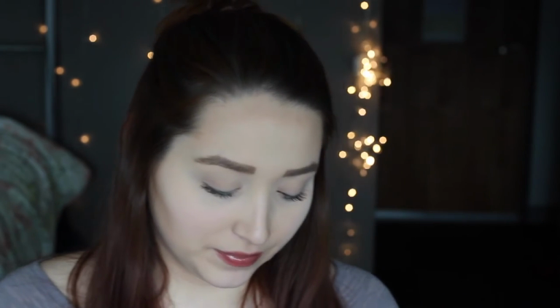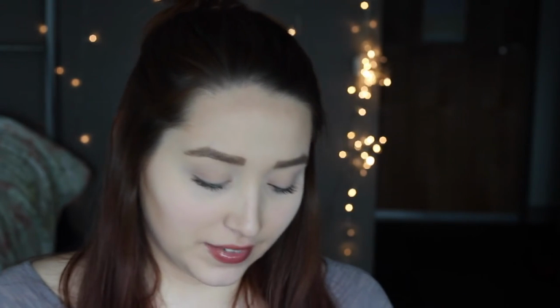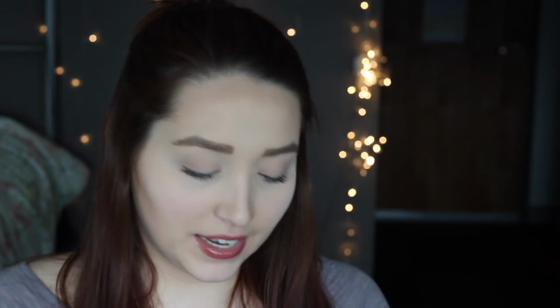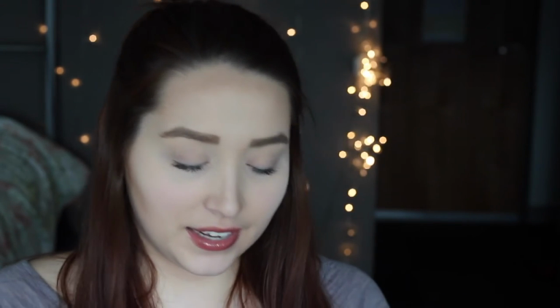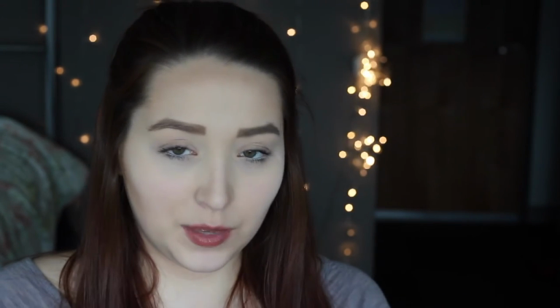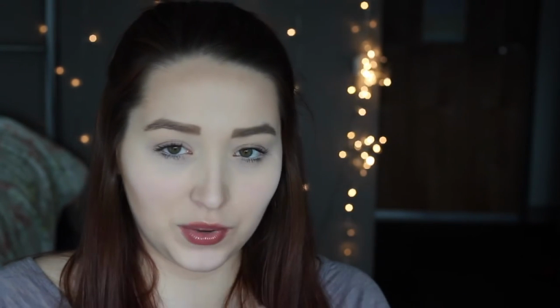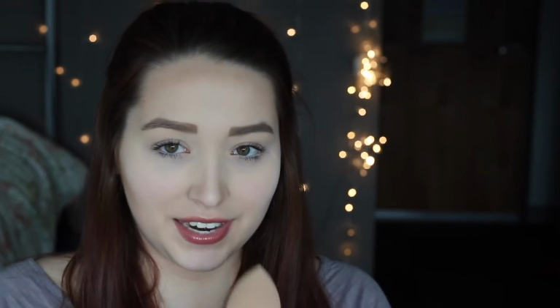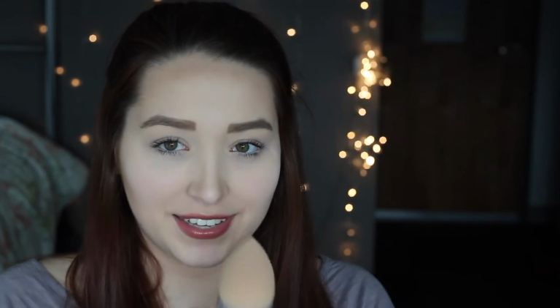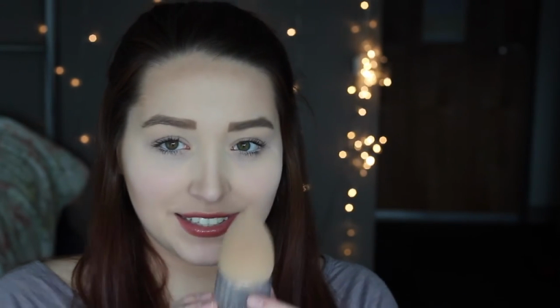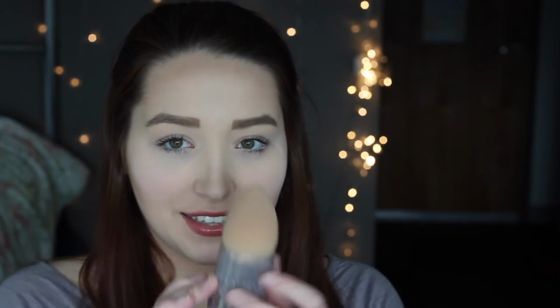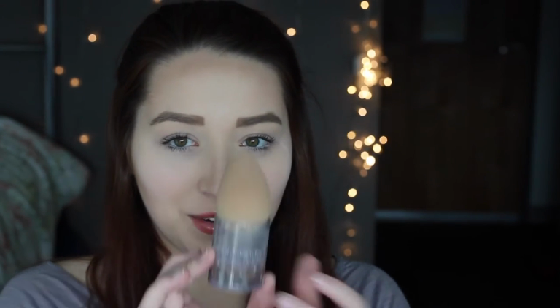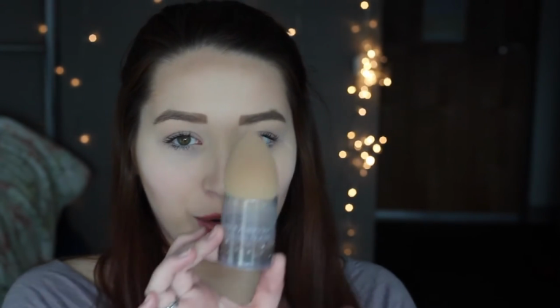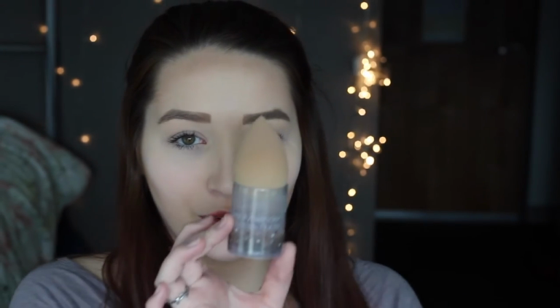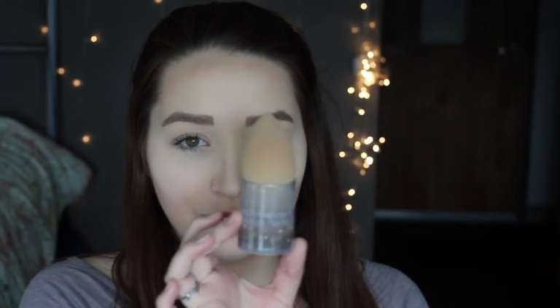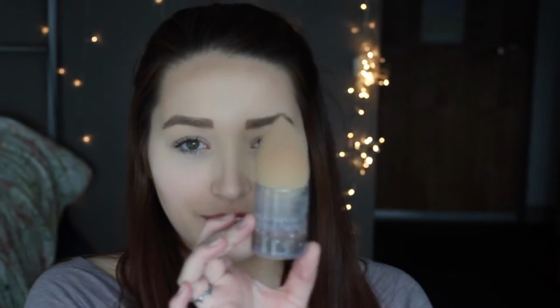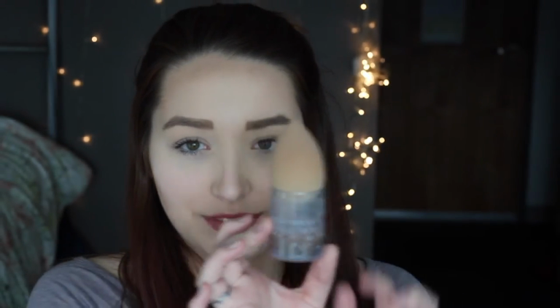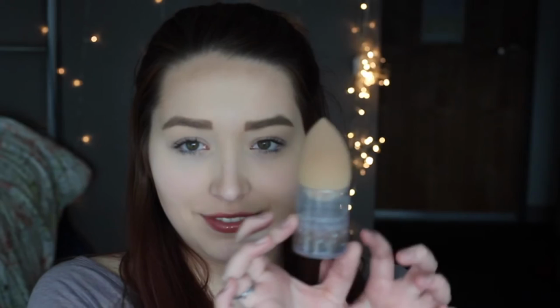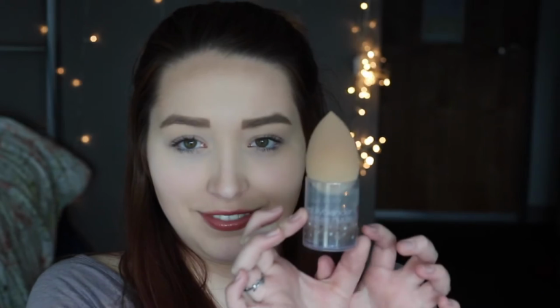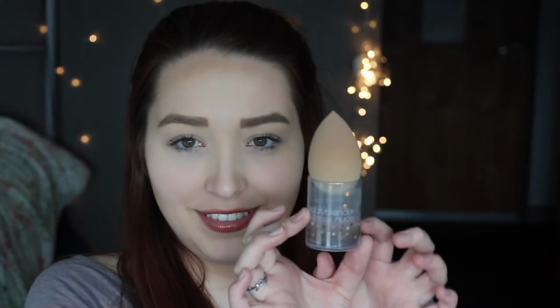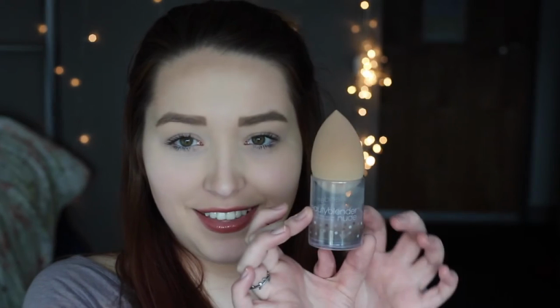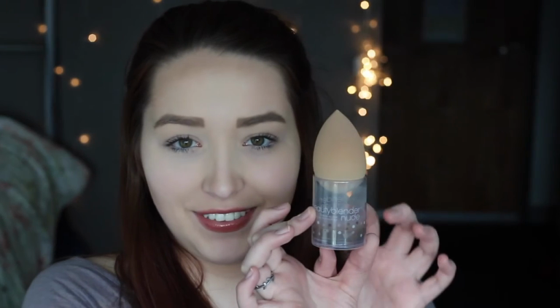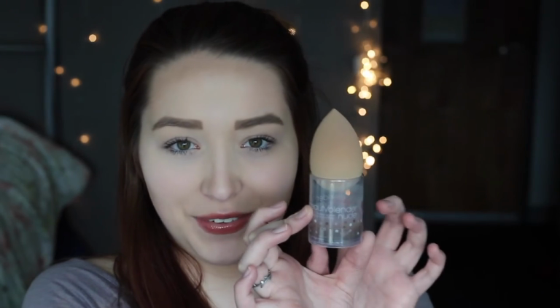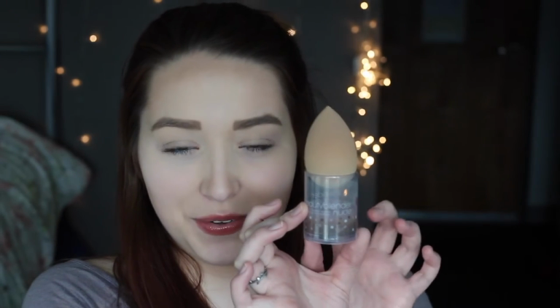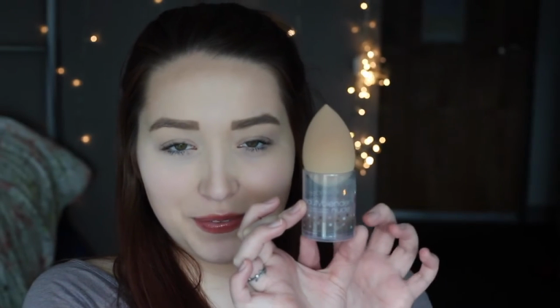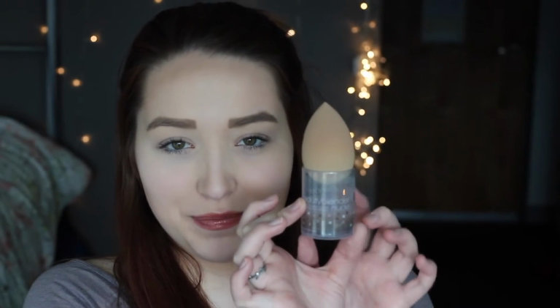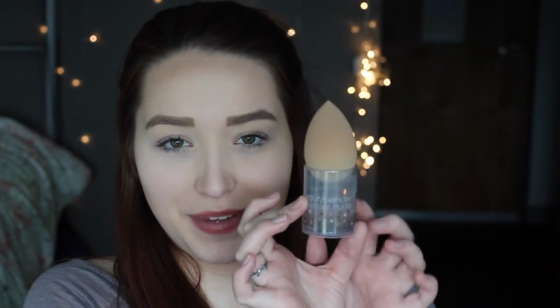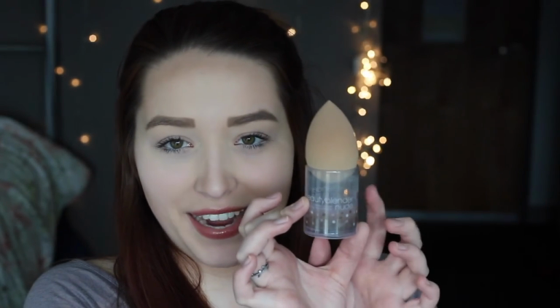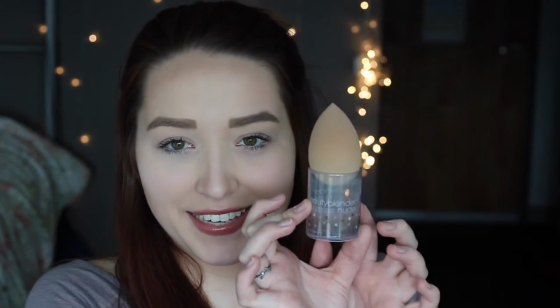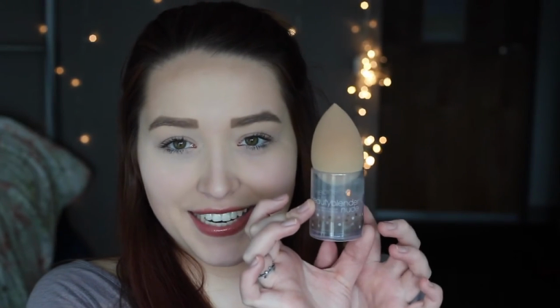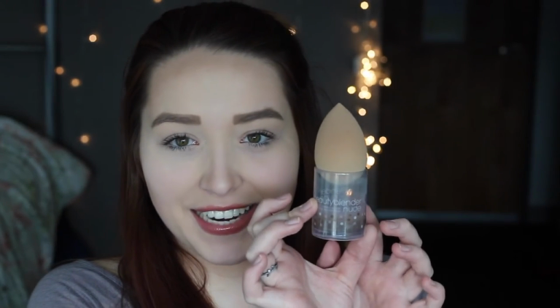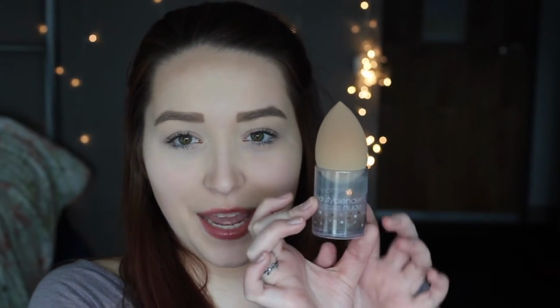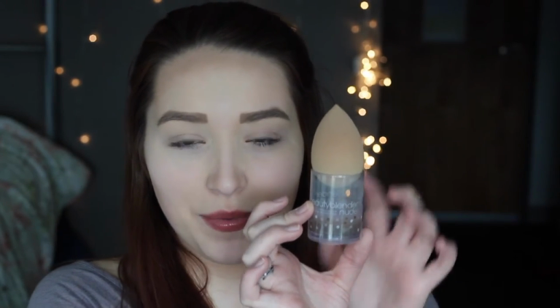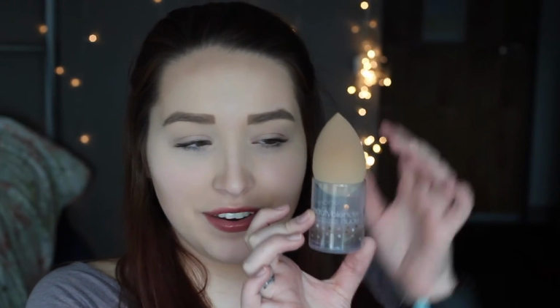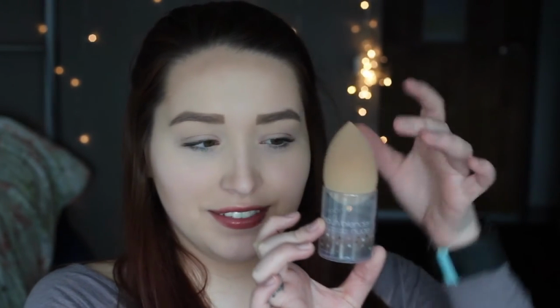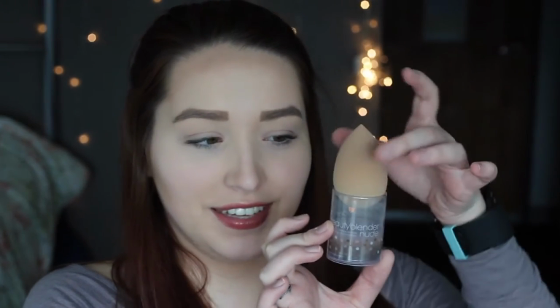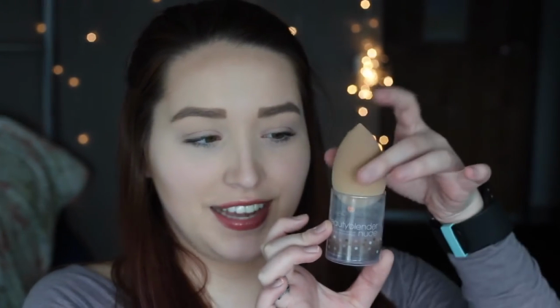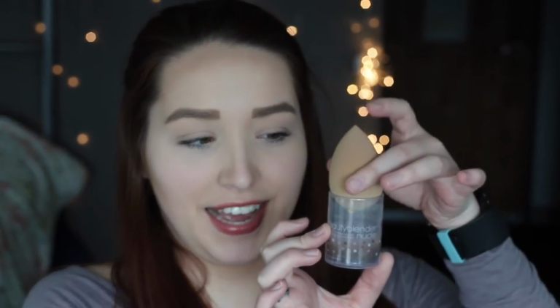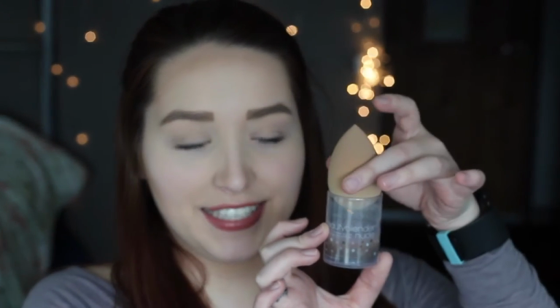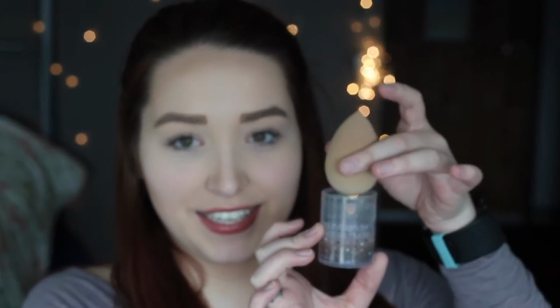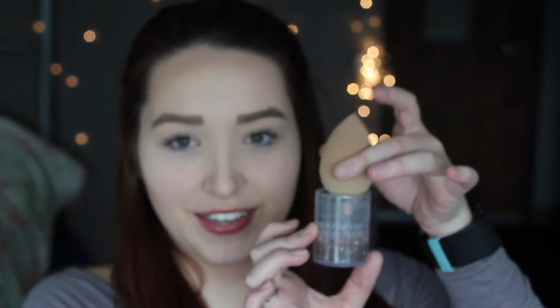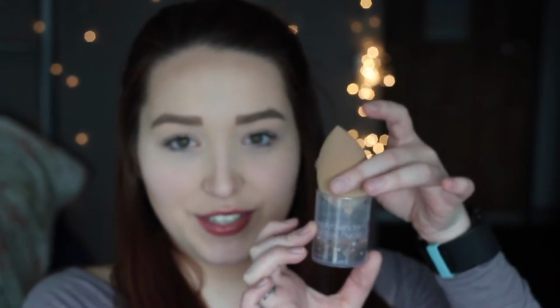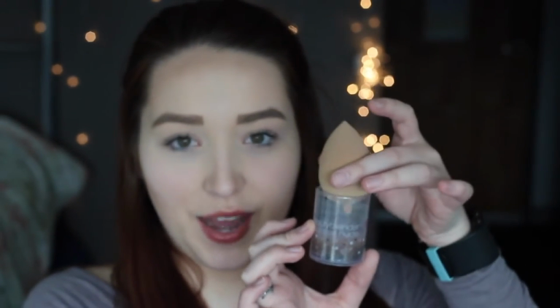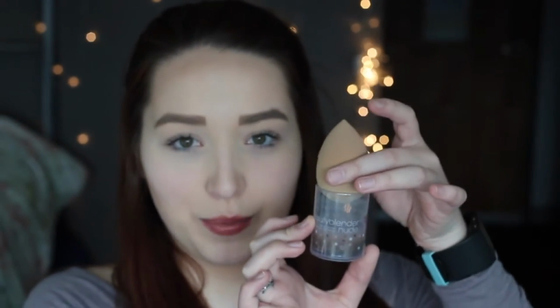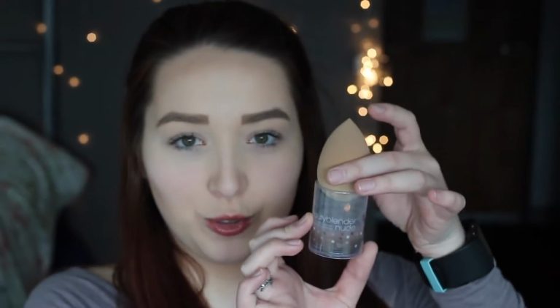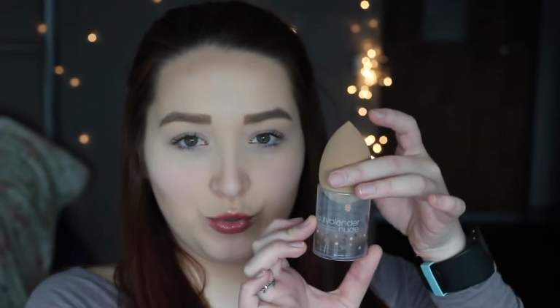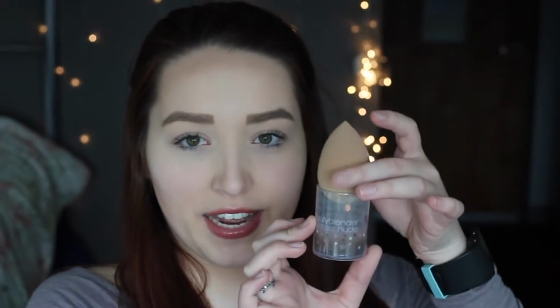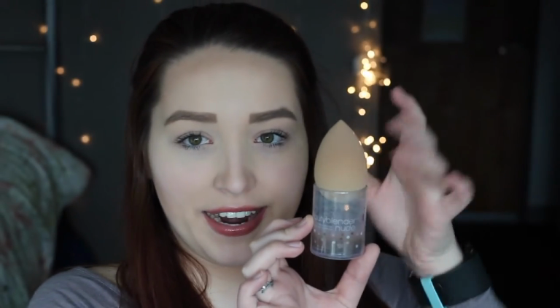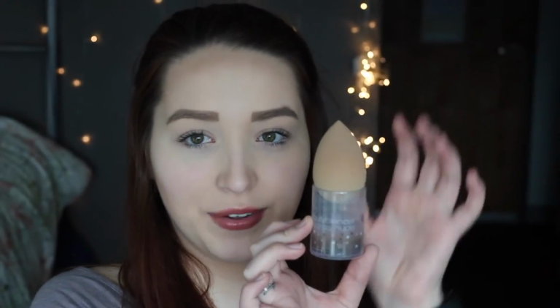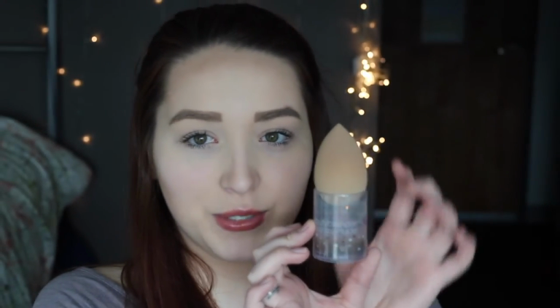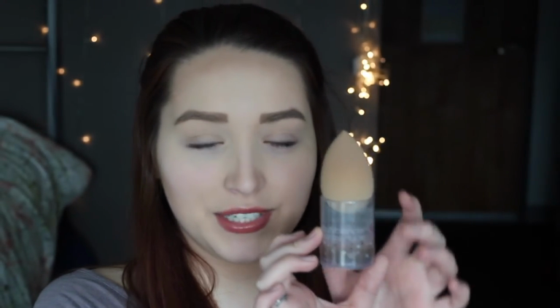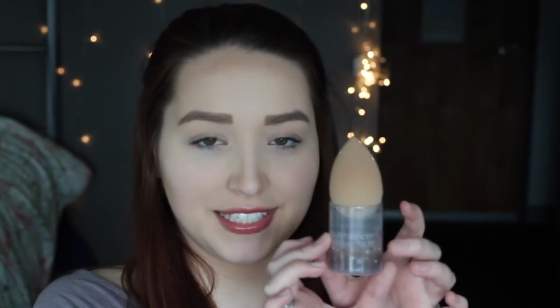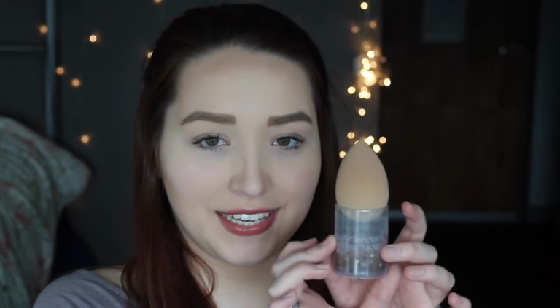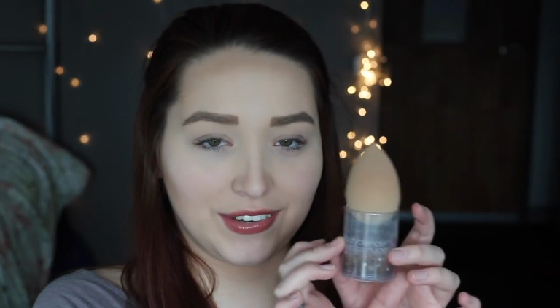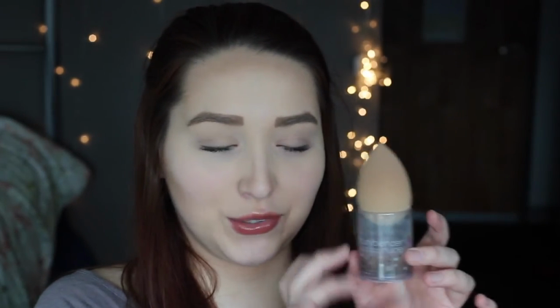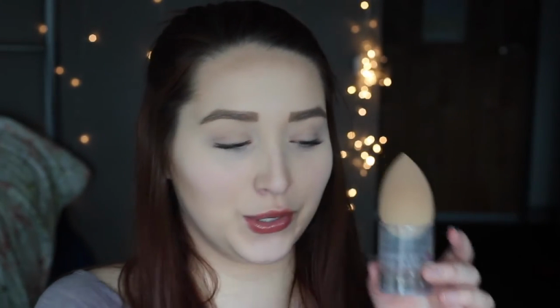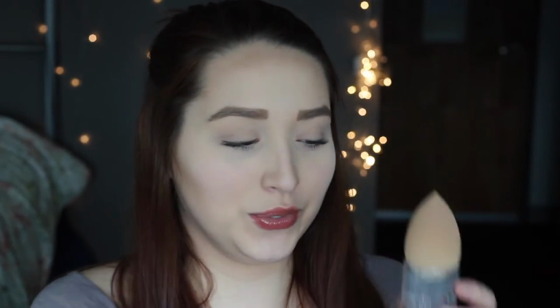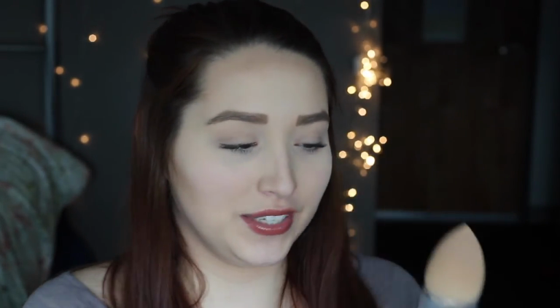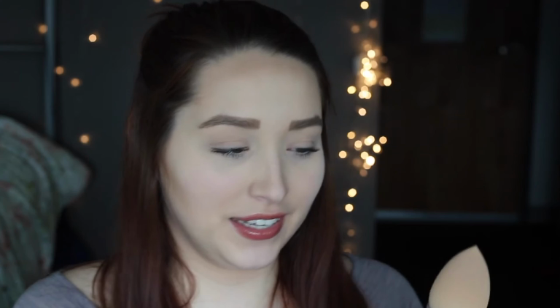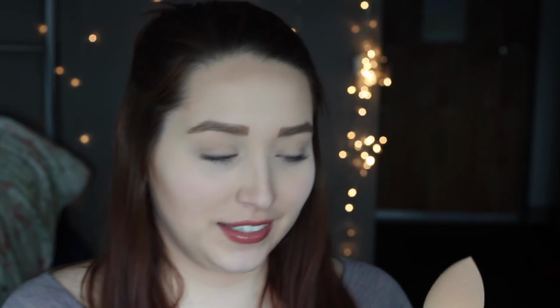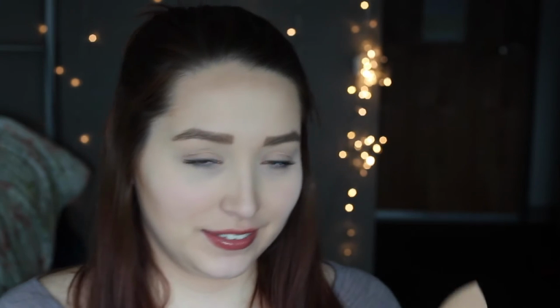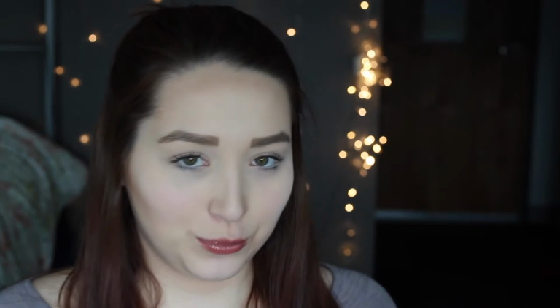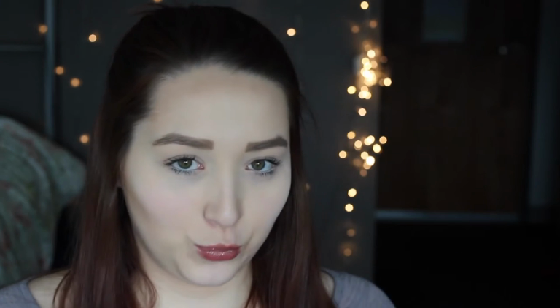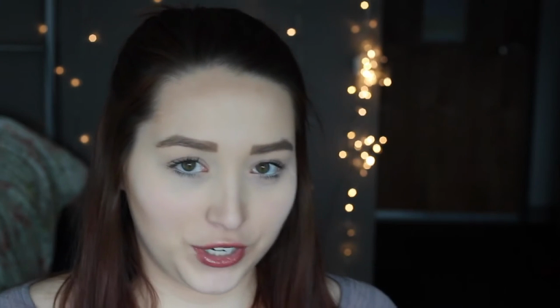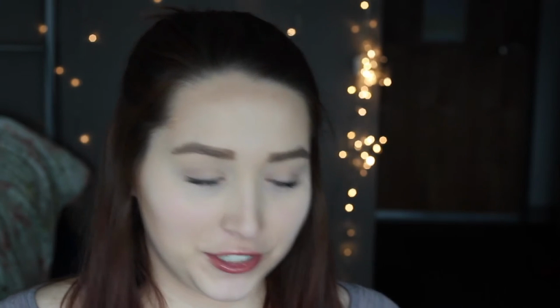I keep it in its little package that it came in. I sit it on top to dry it out so it doesn't get all gross and weird.